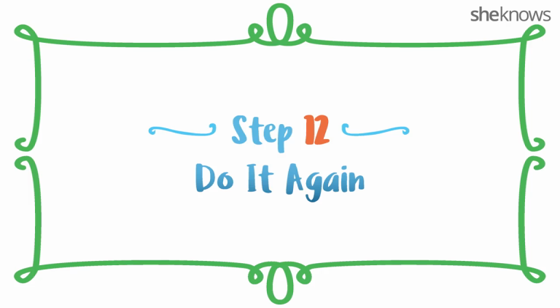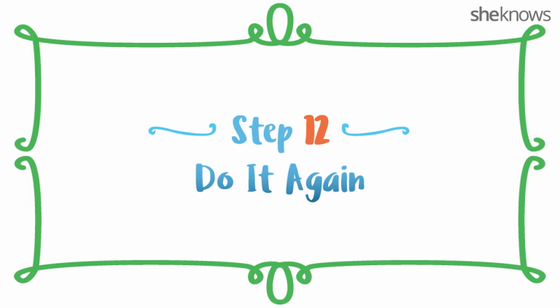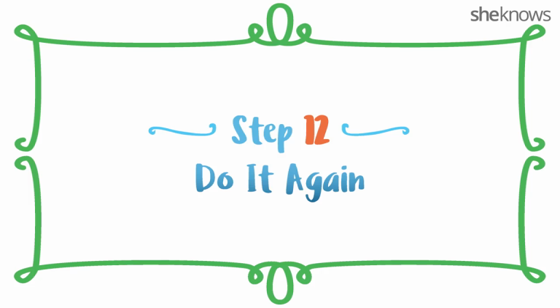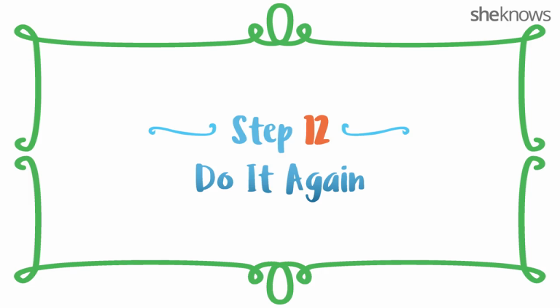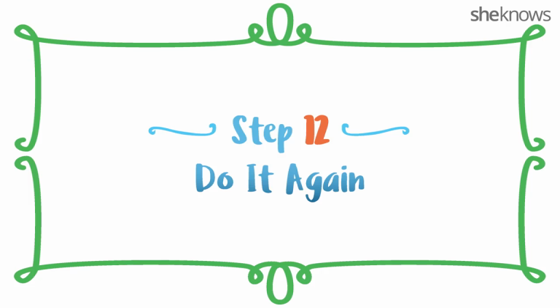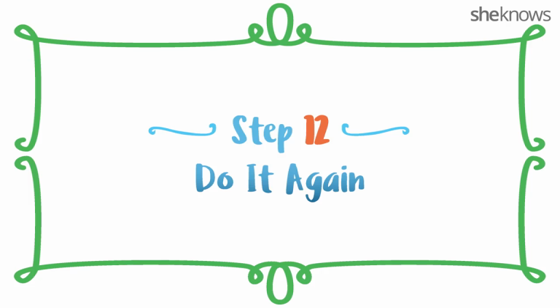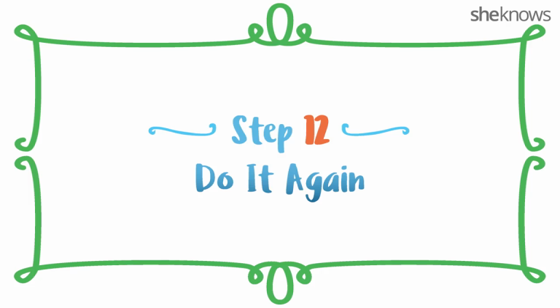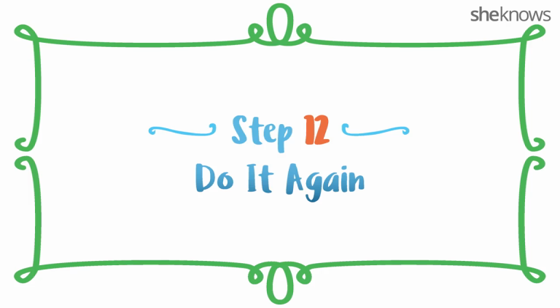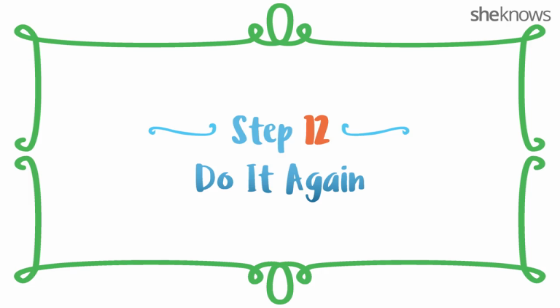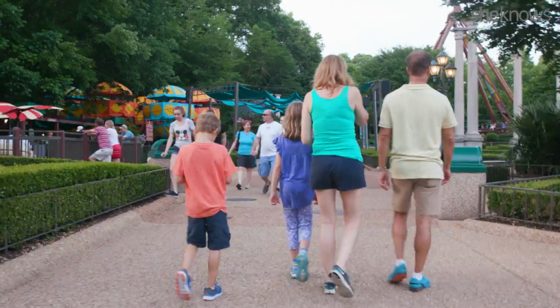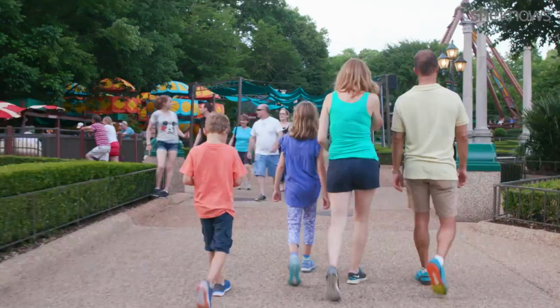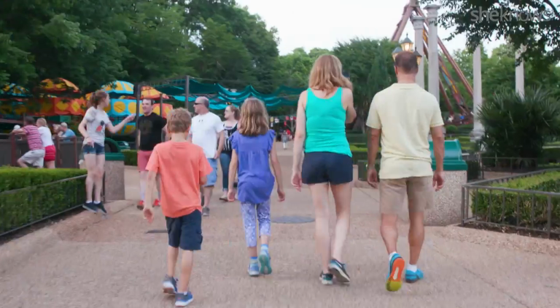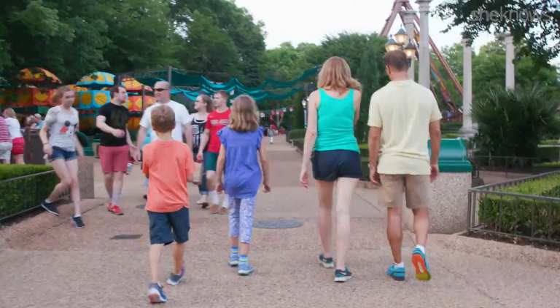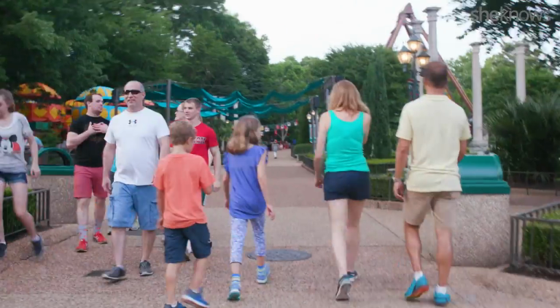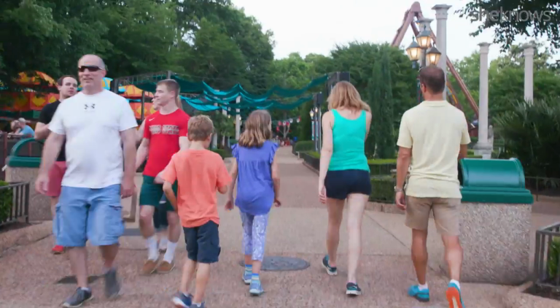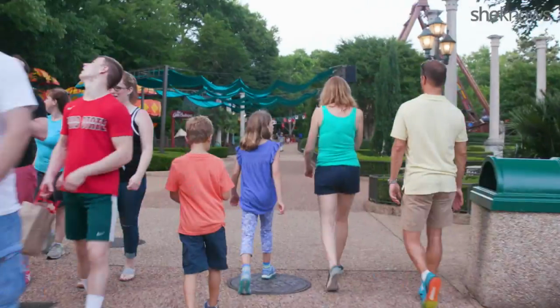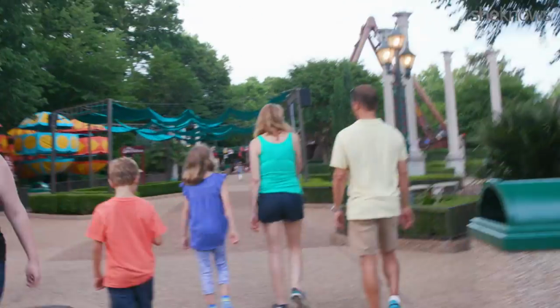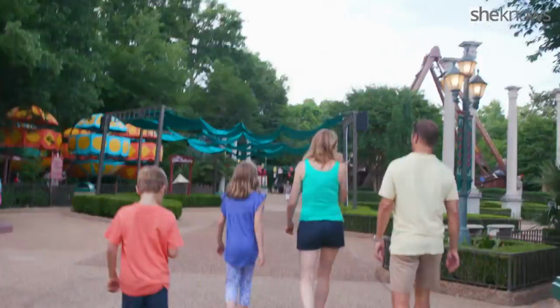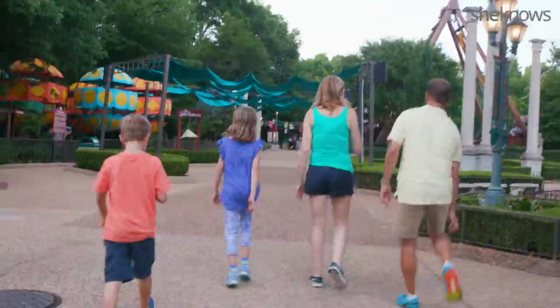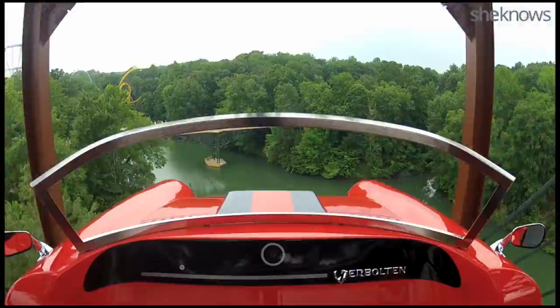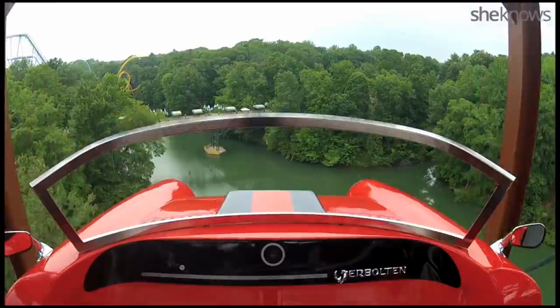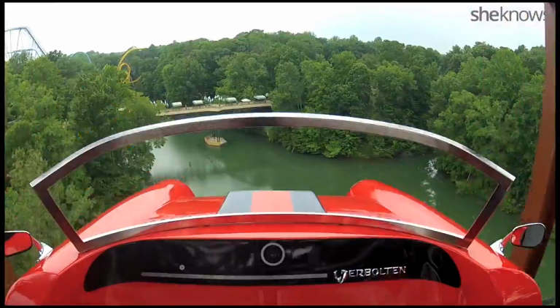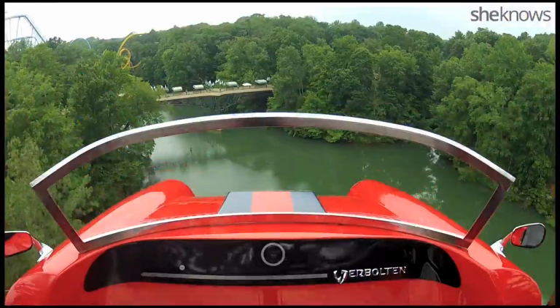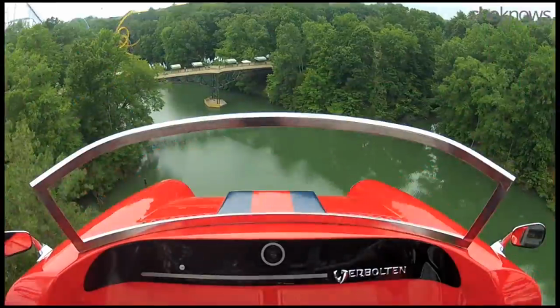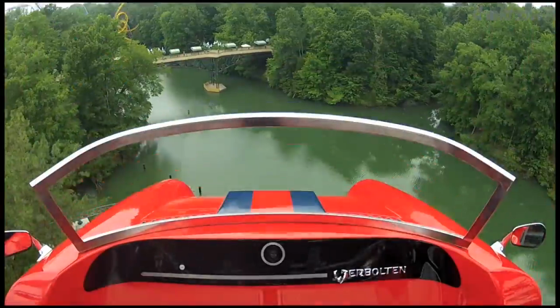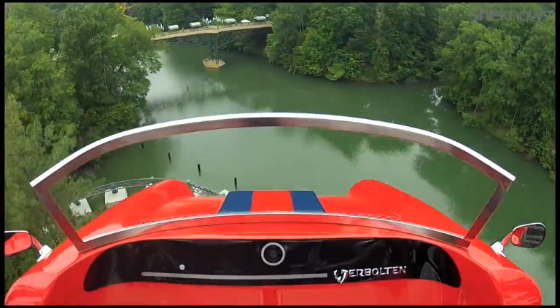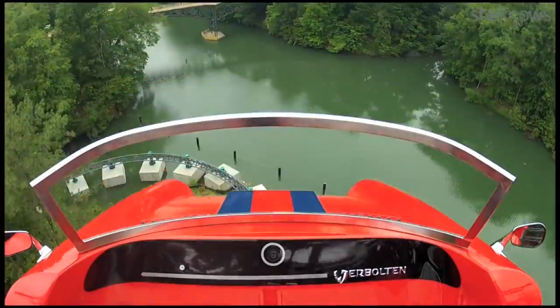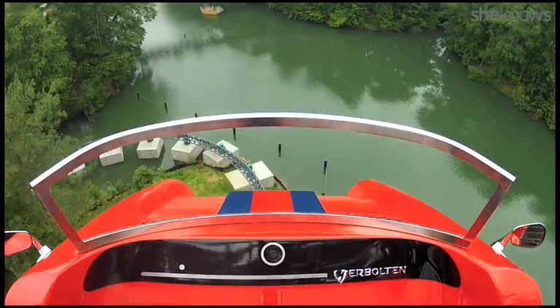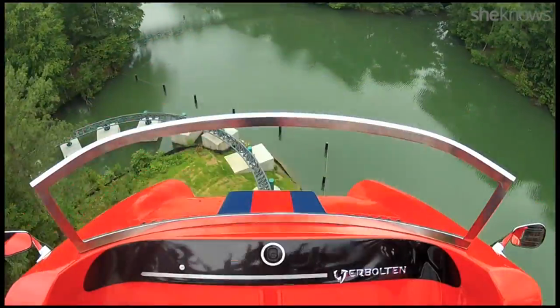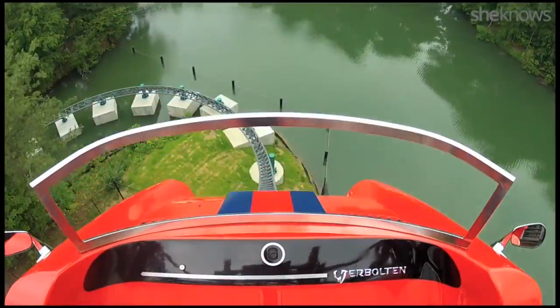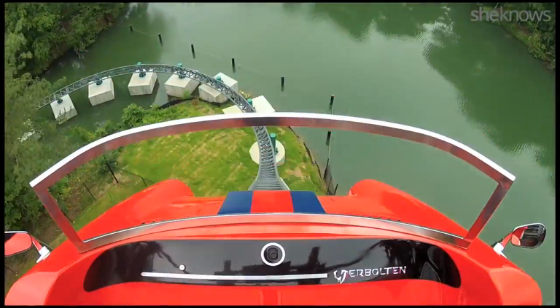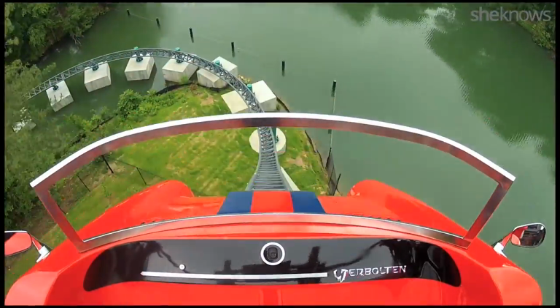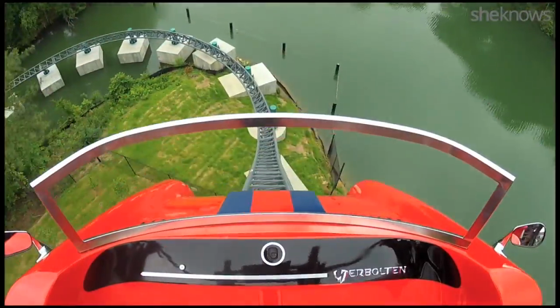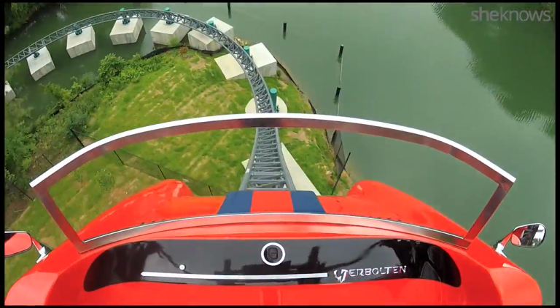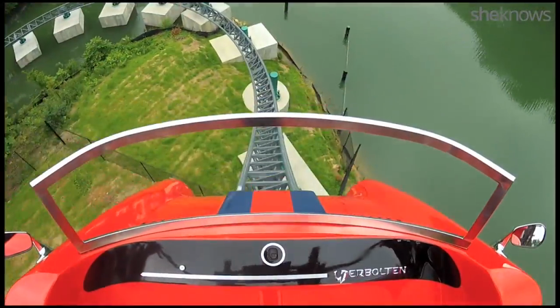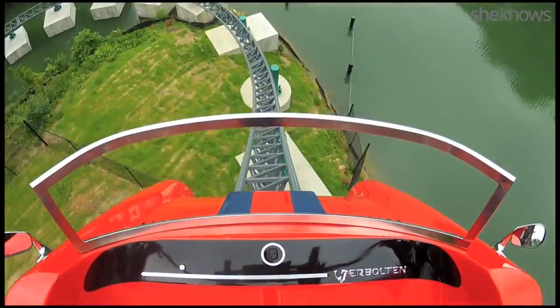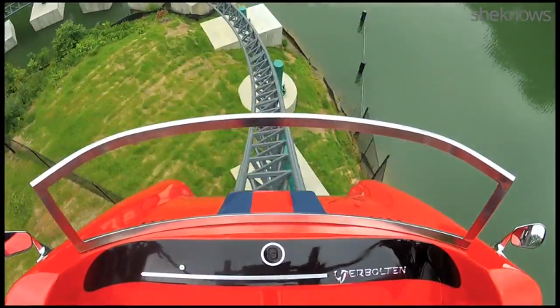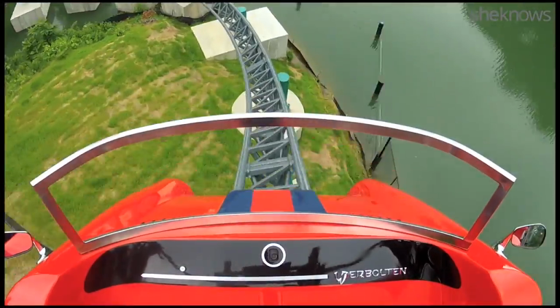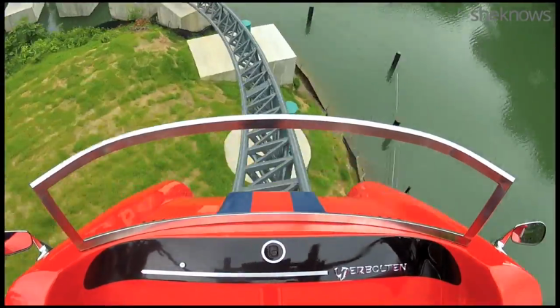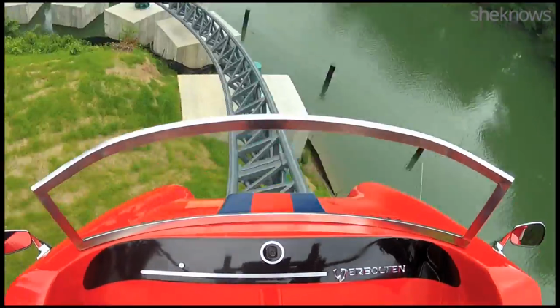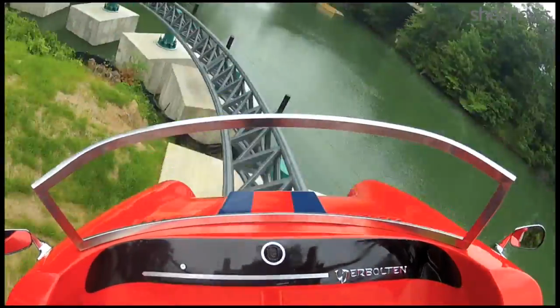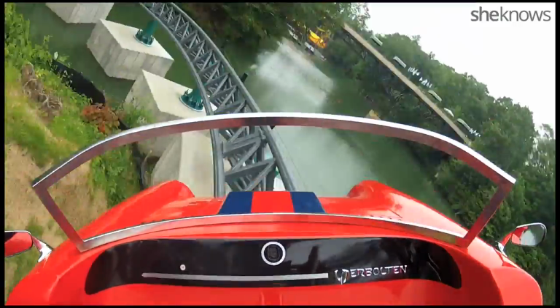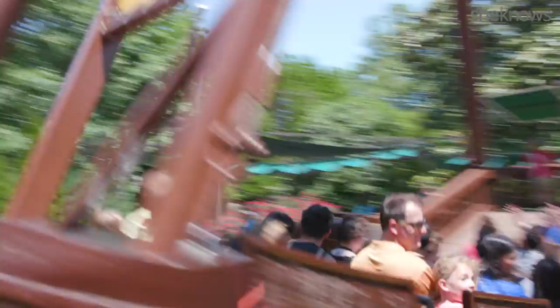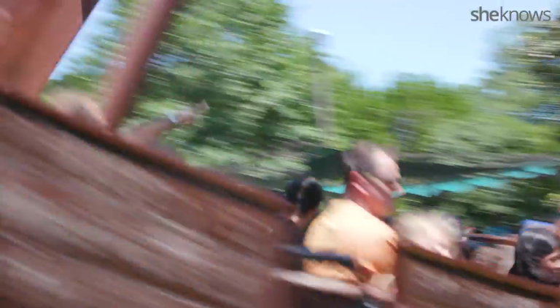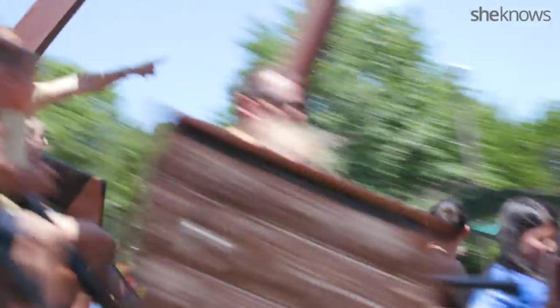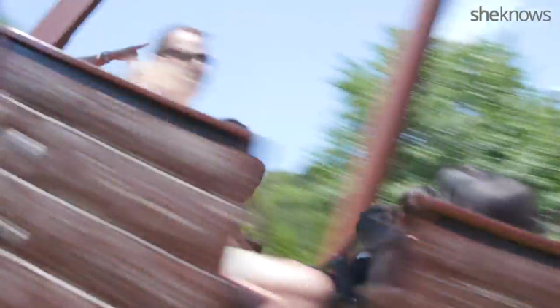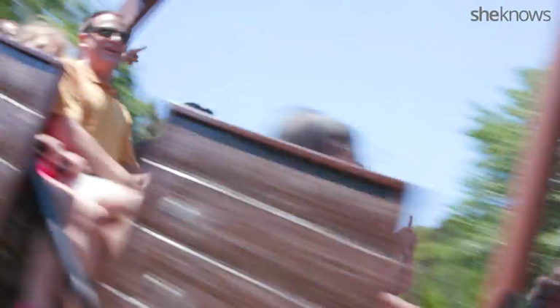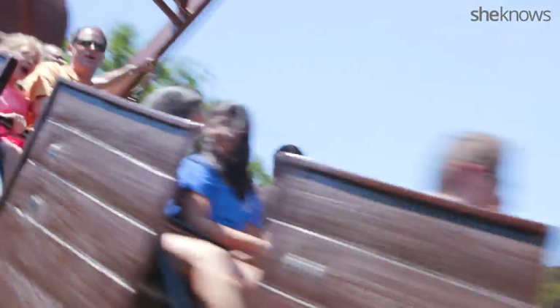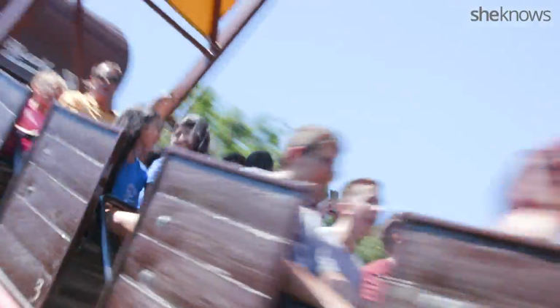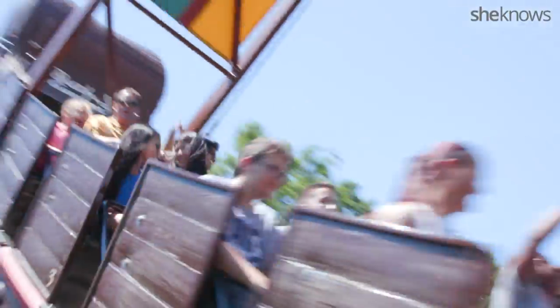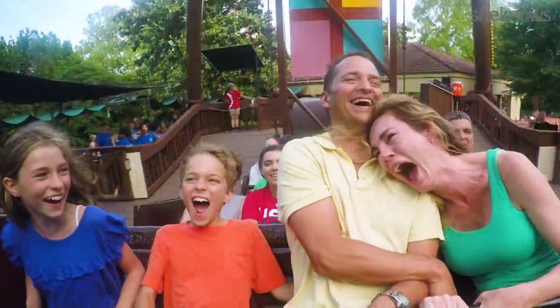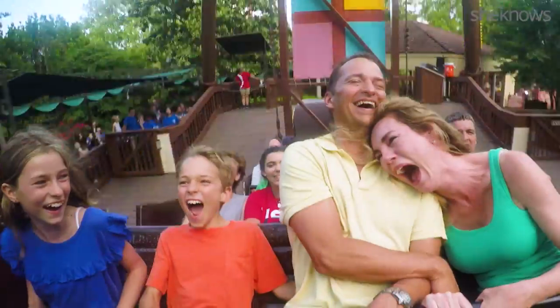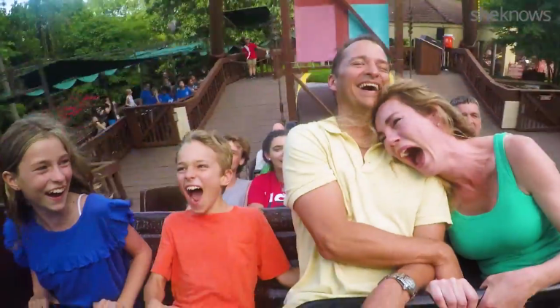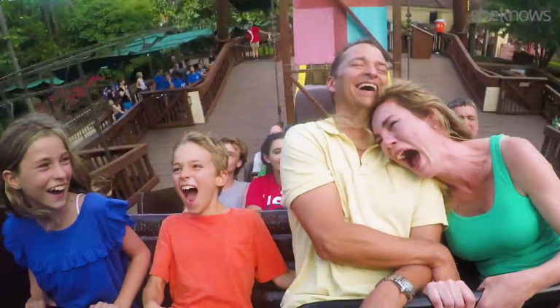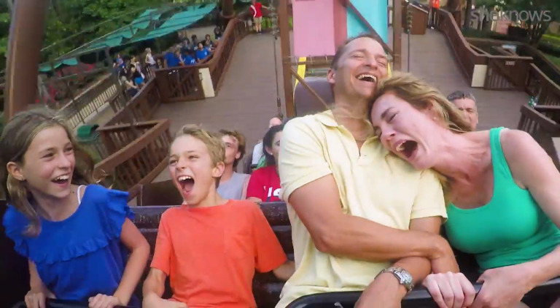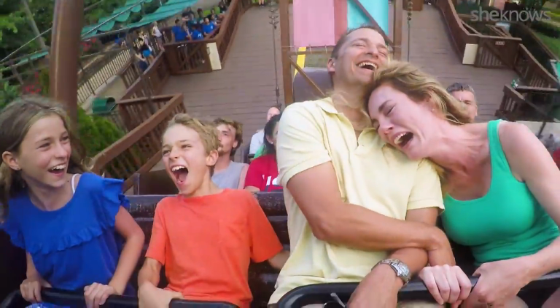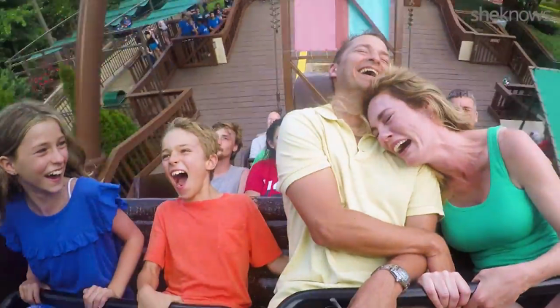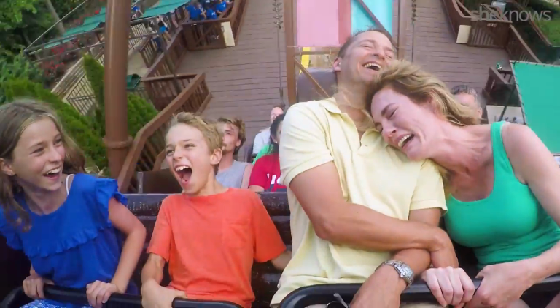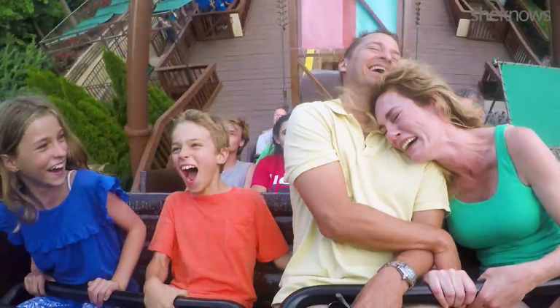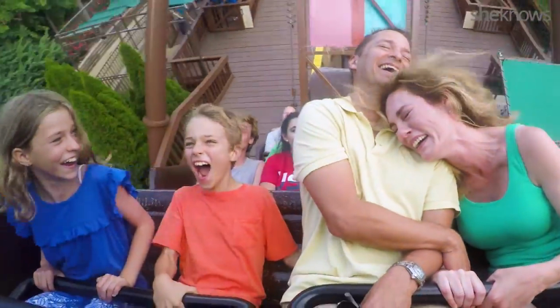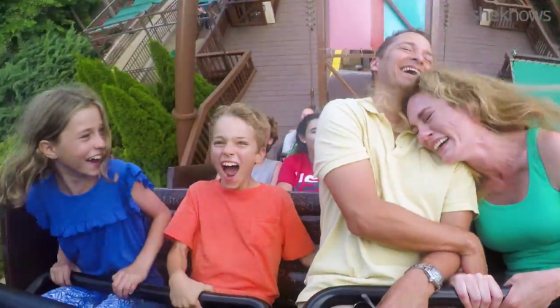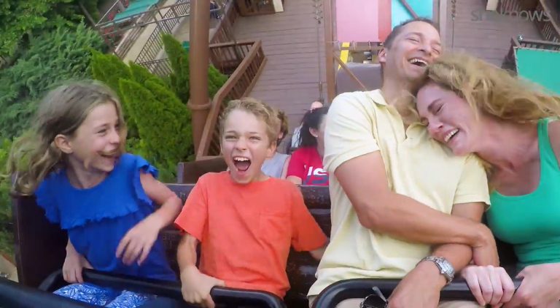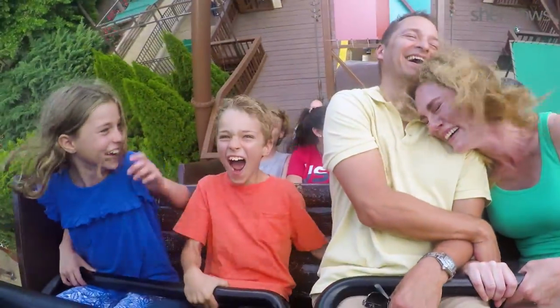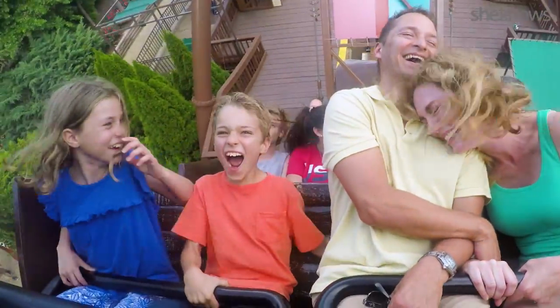Step 12: Wake up and do it all over again. After all, you're going for Mom of the Year.